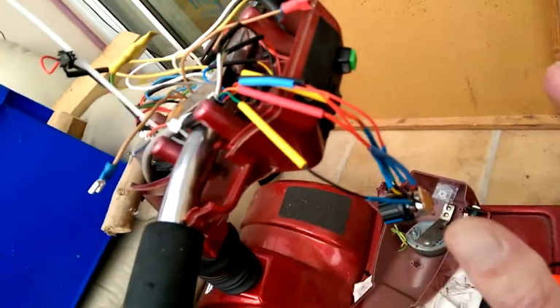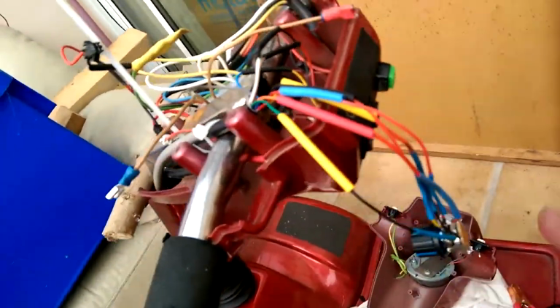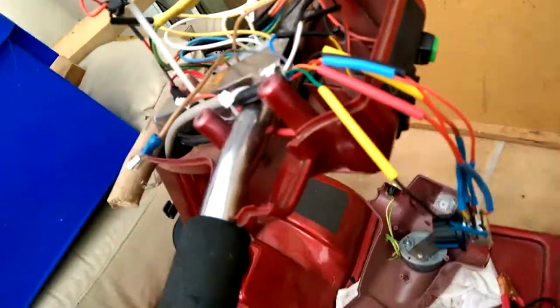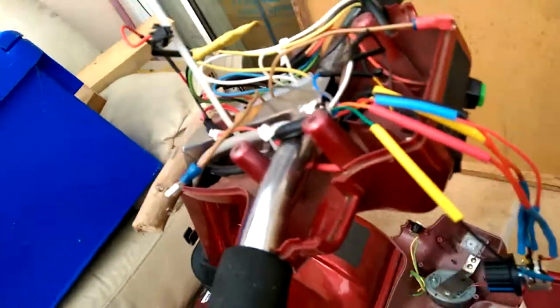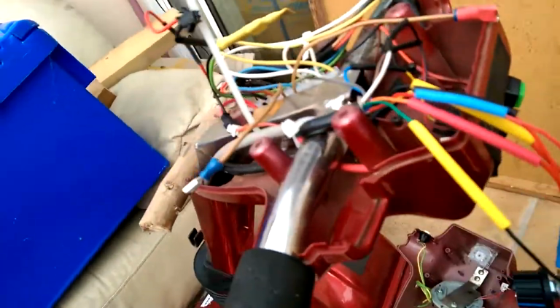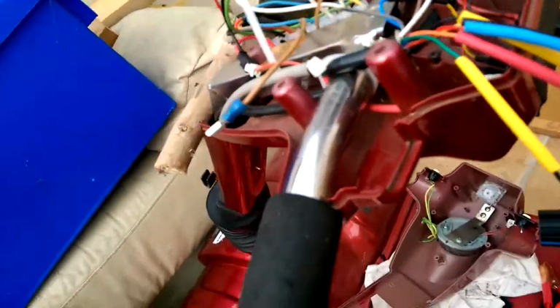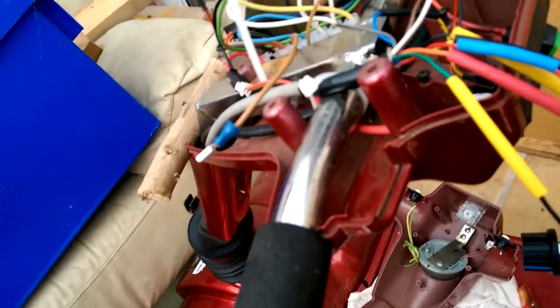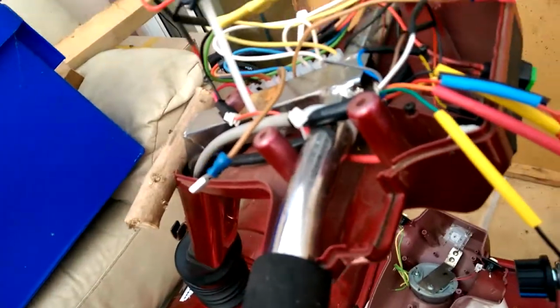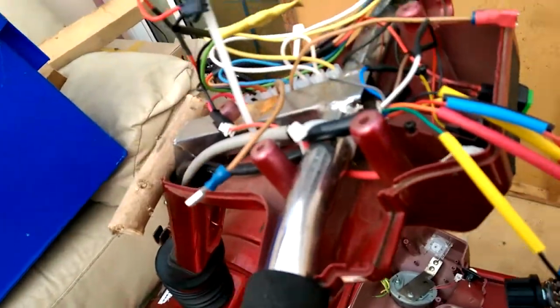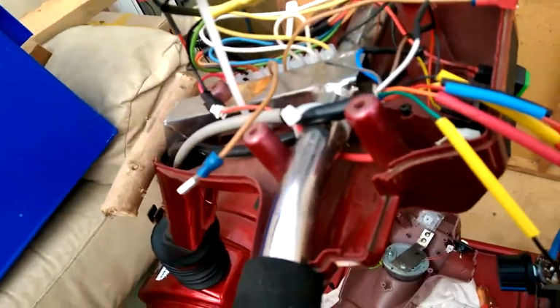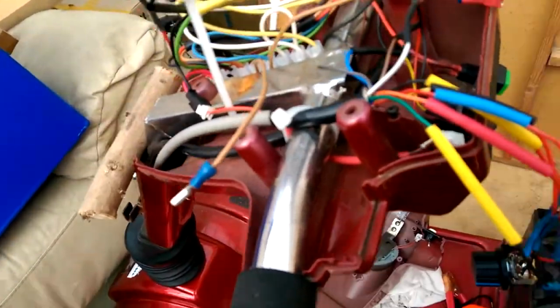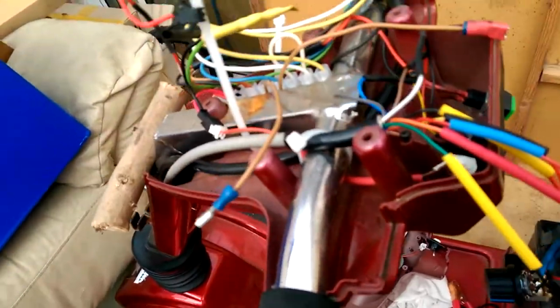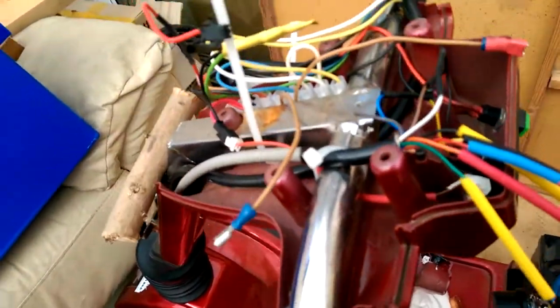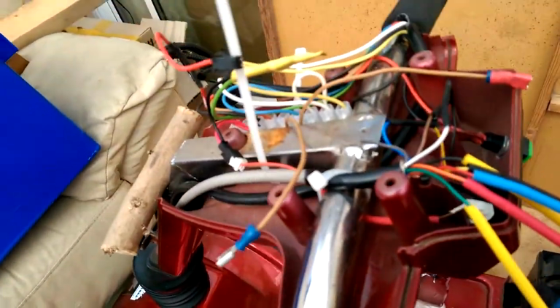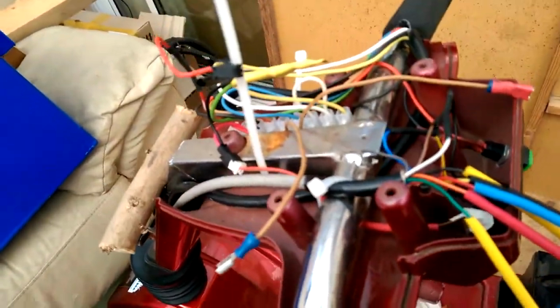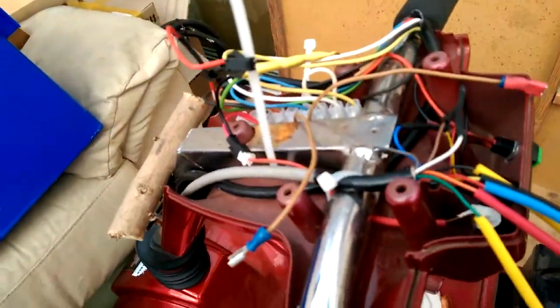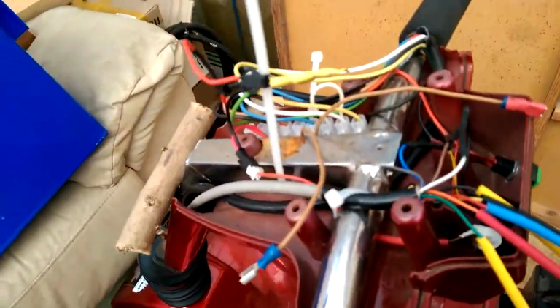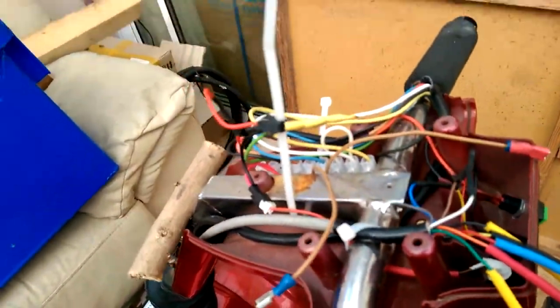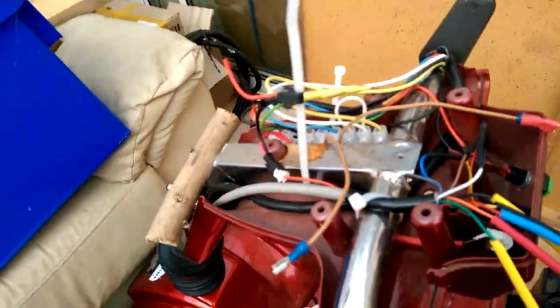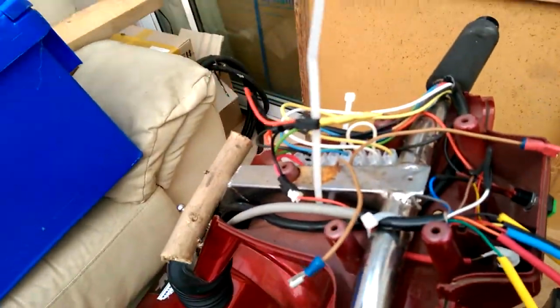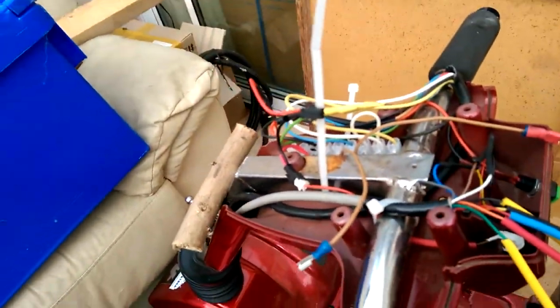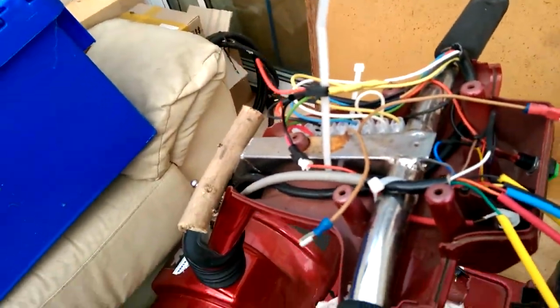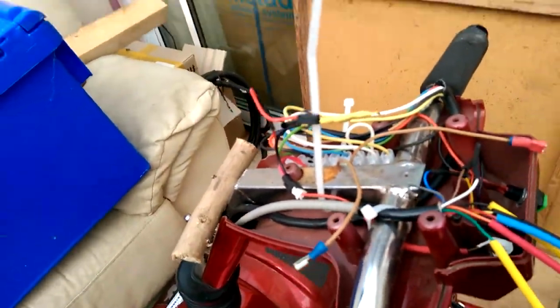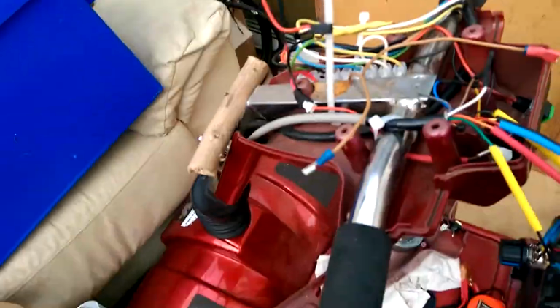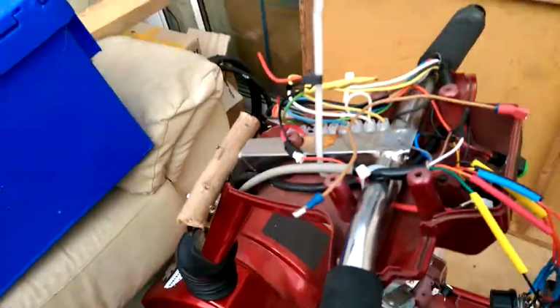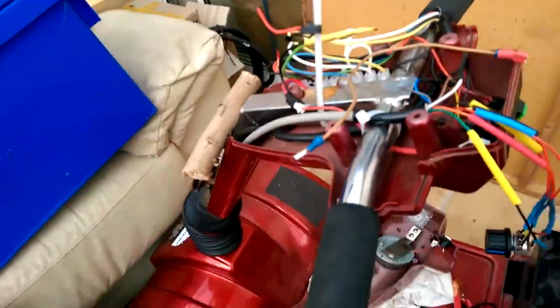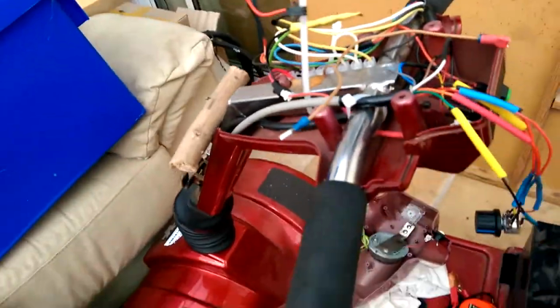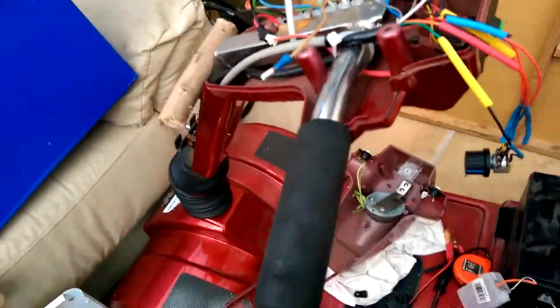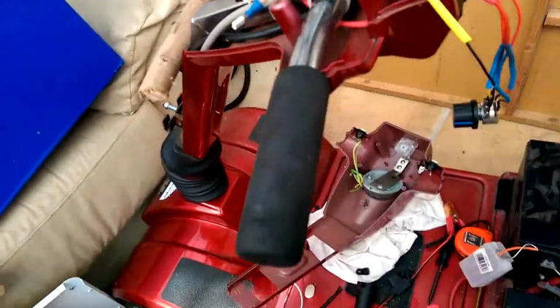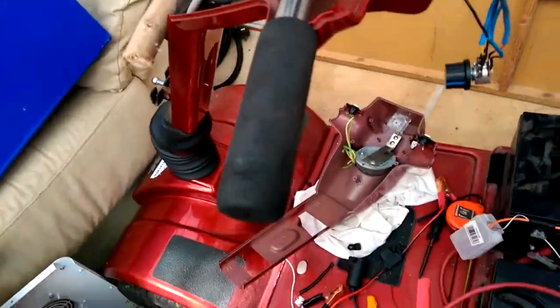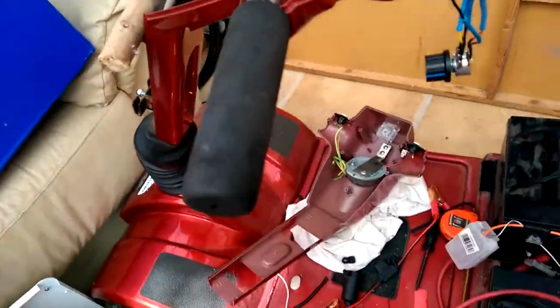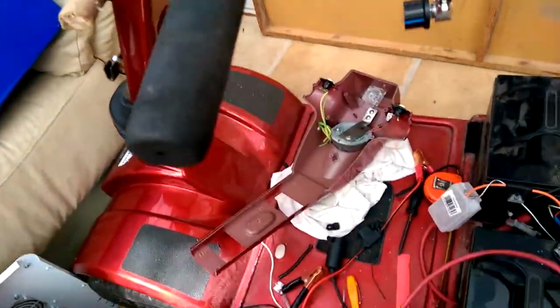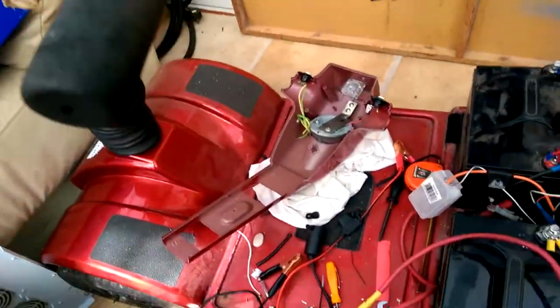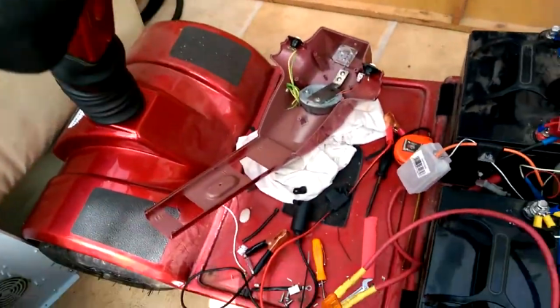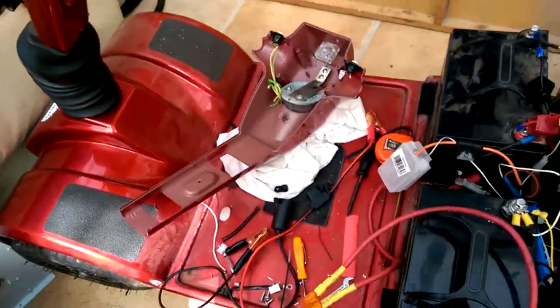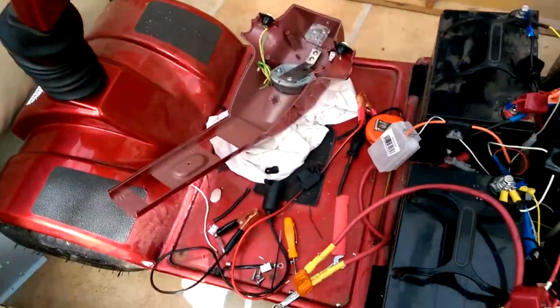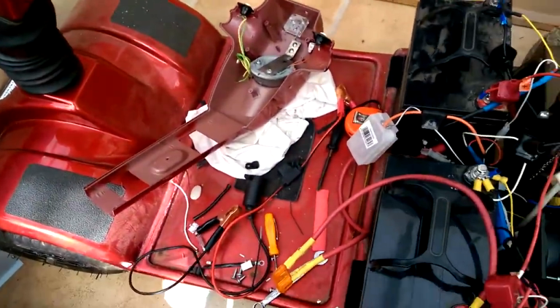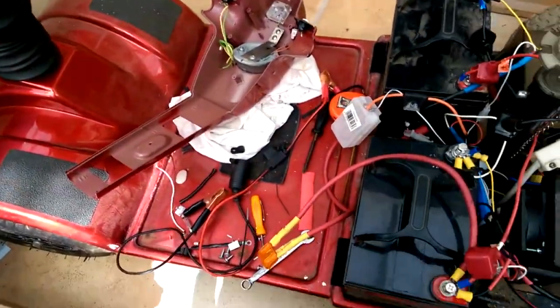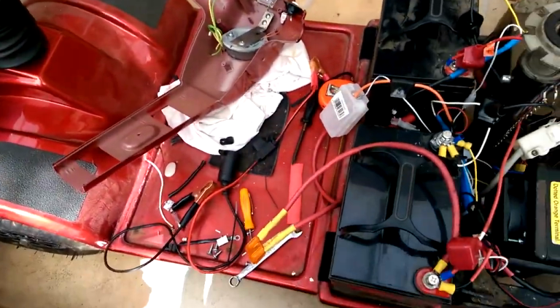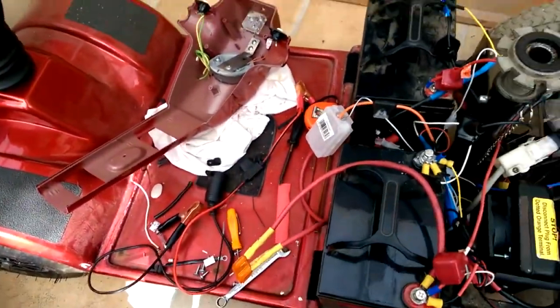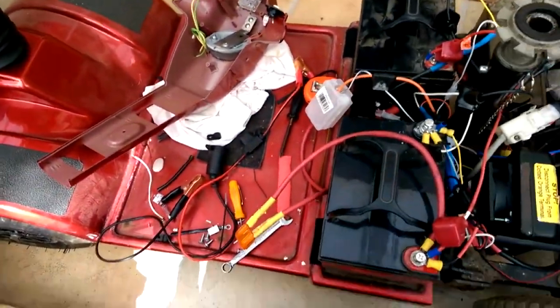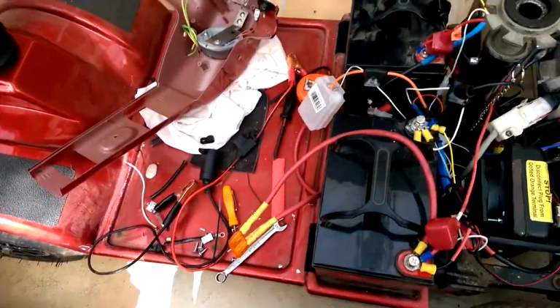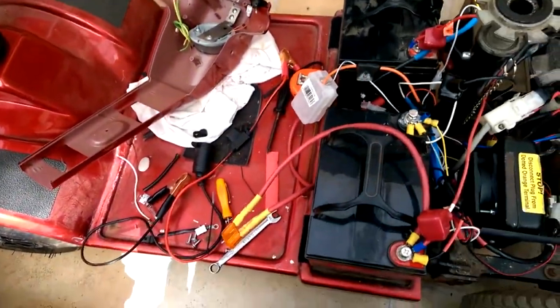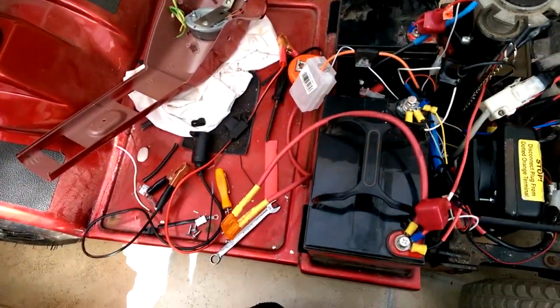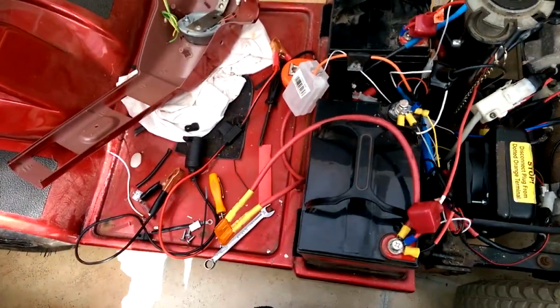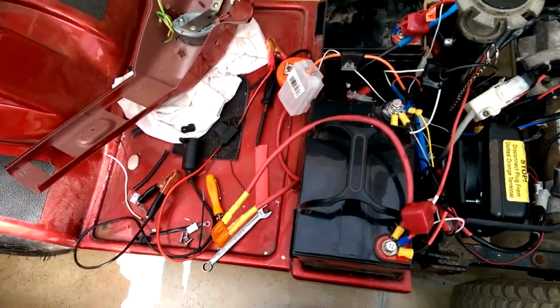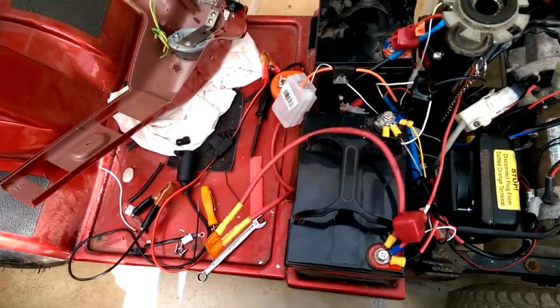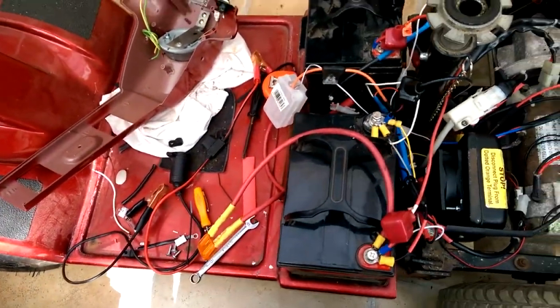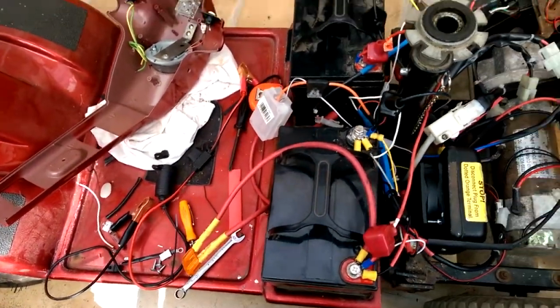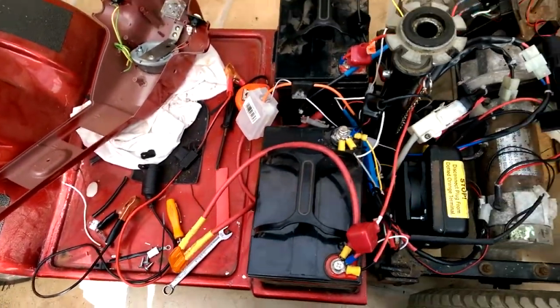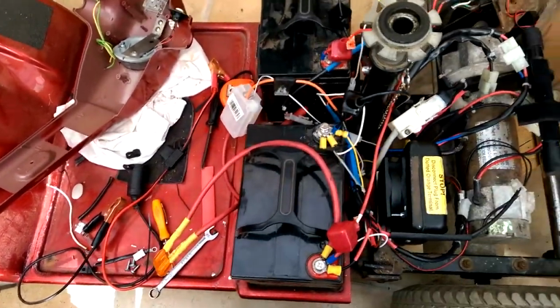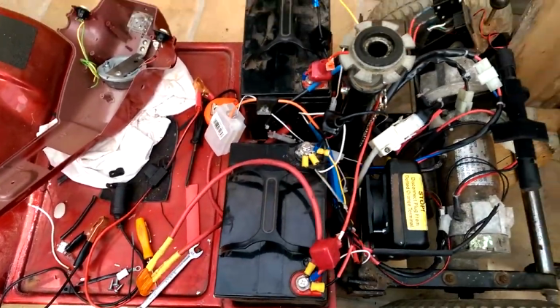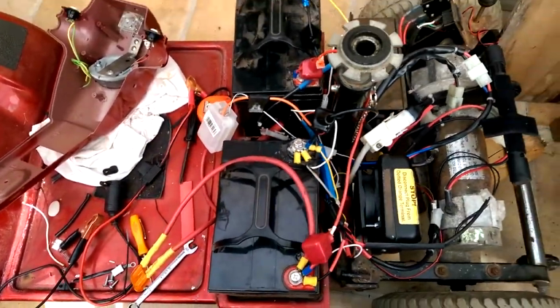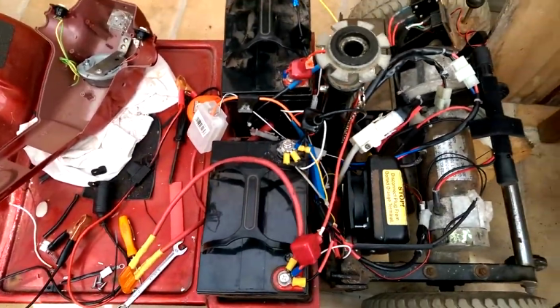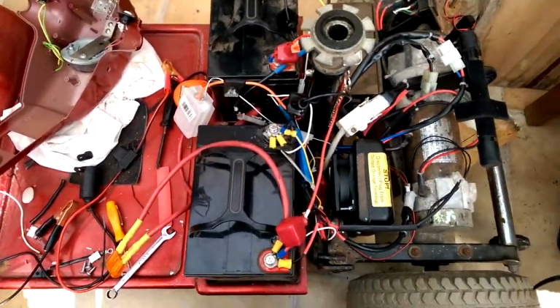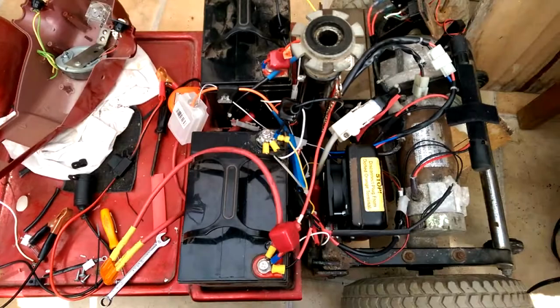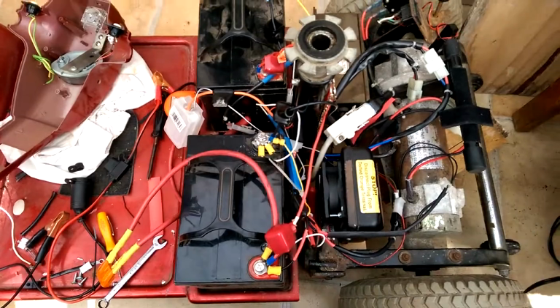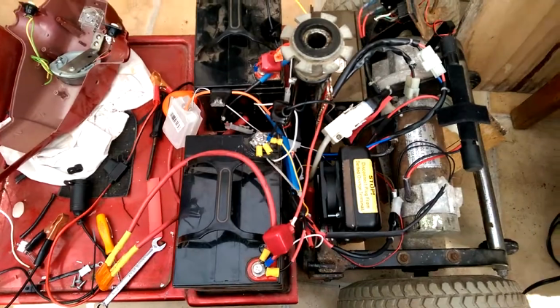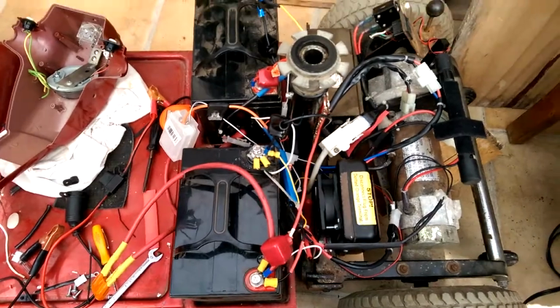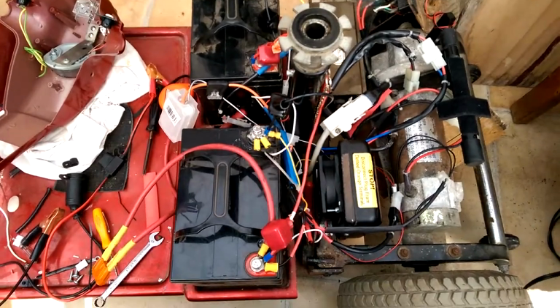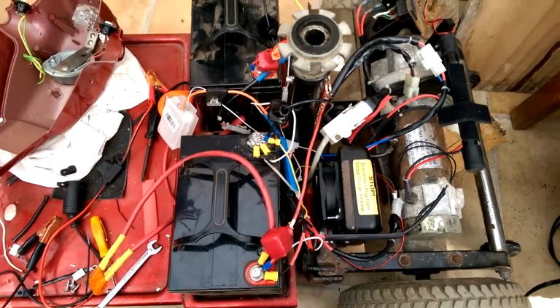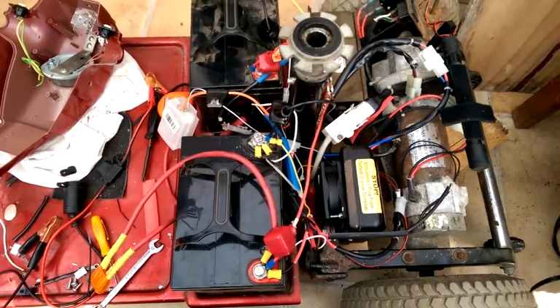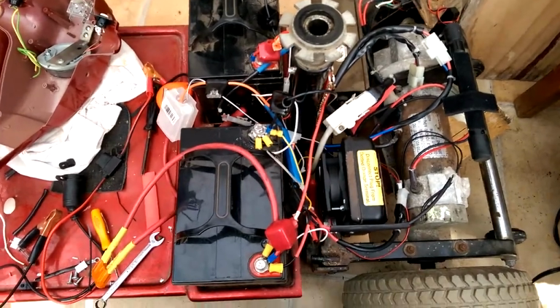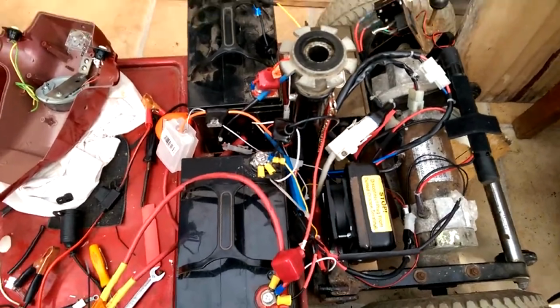So just a bit of tidying up inside here, and then out on the road.